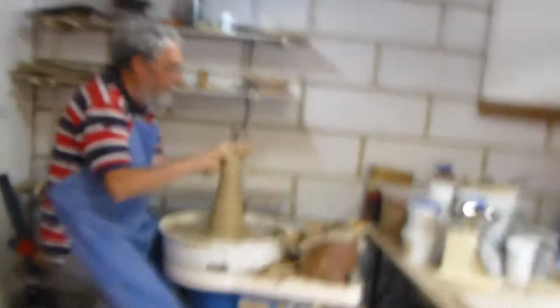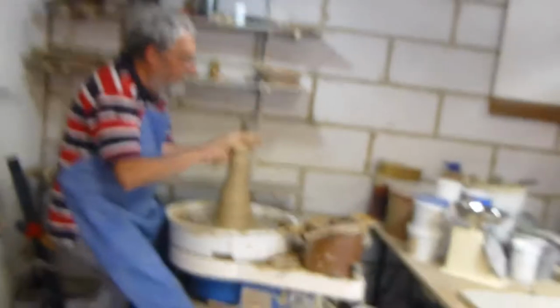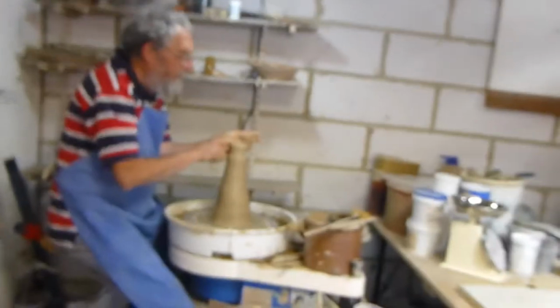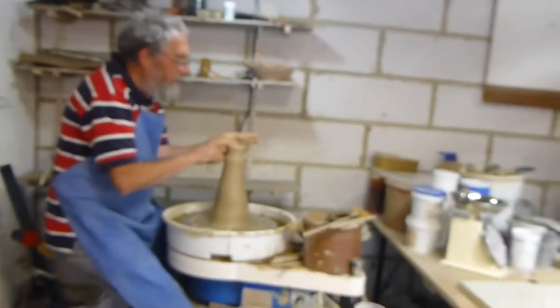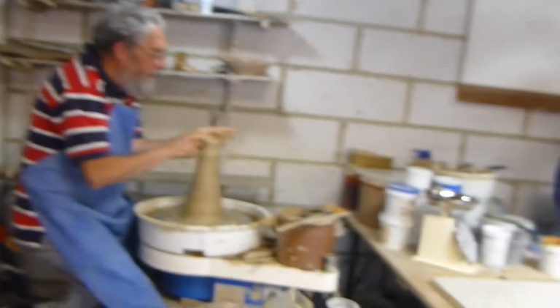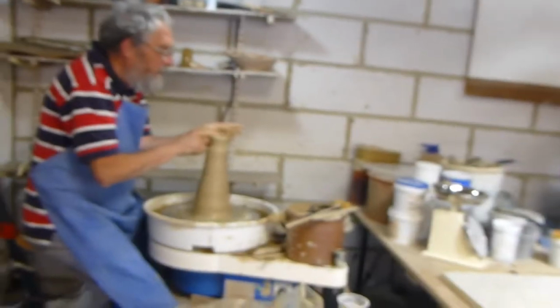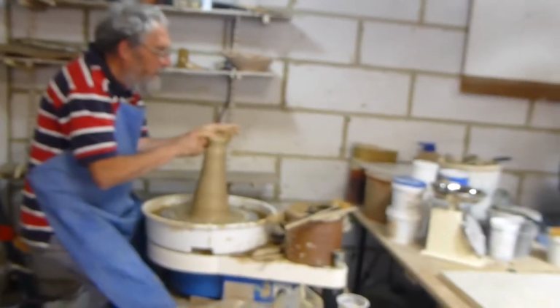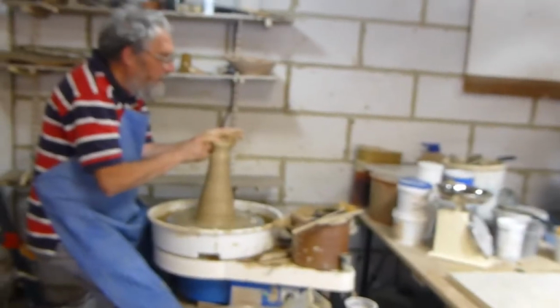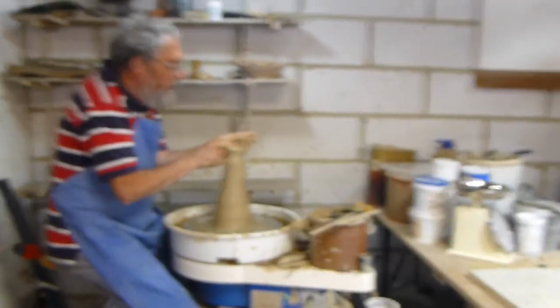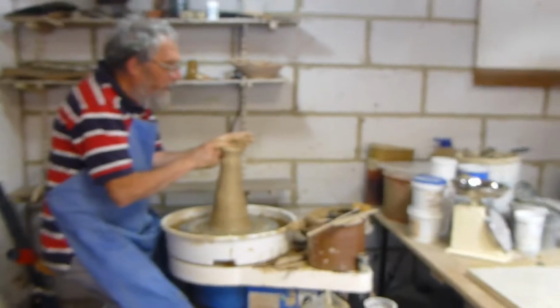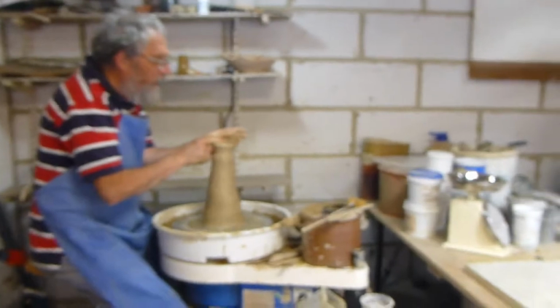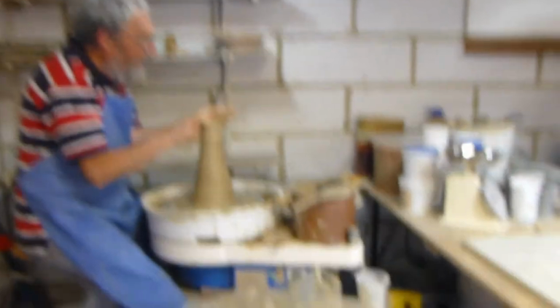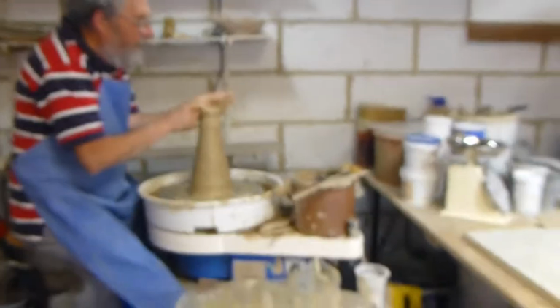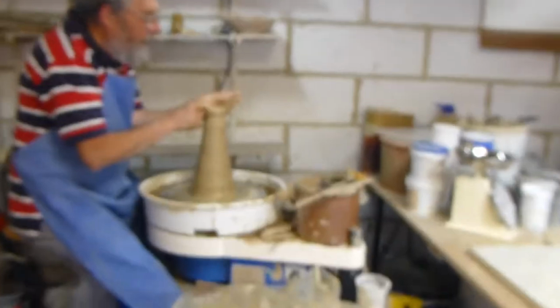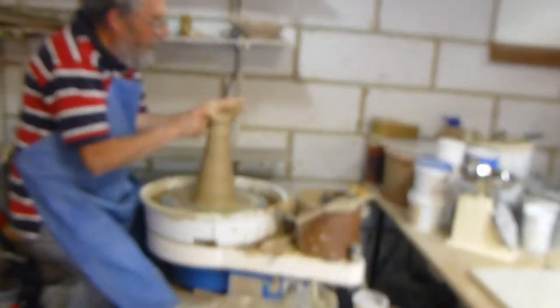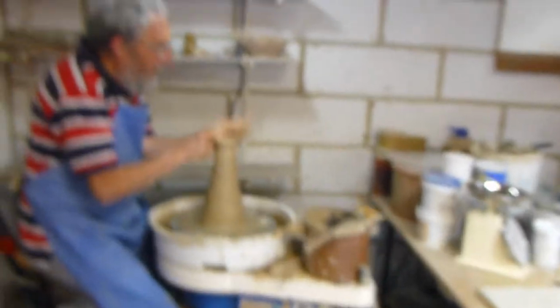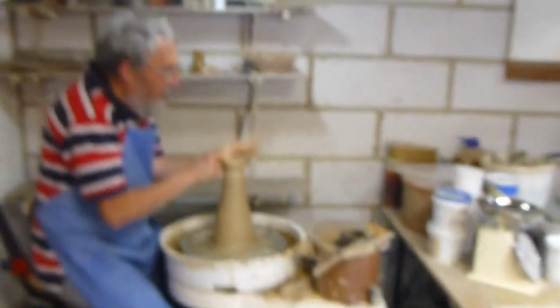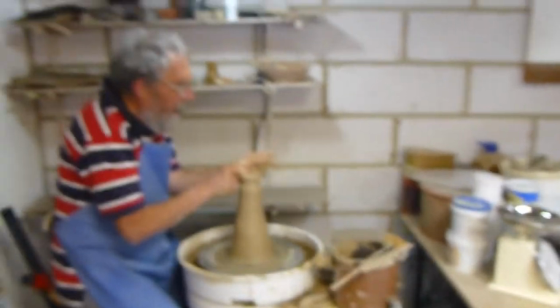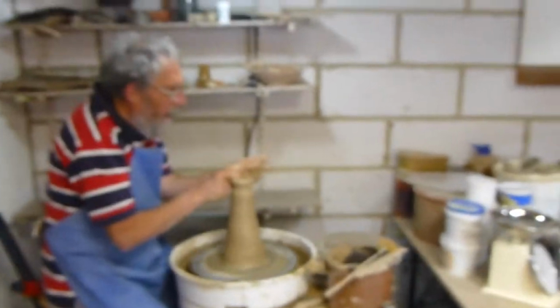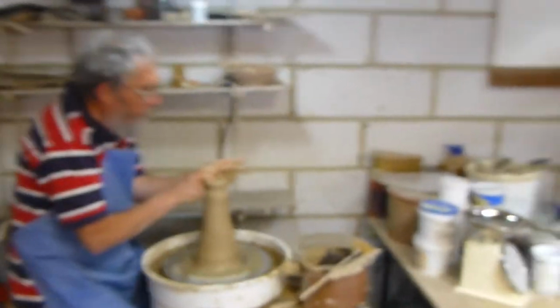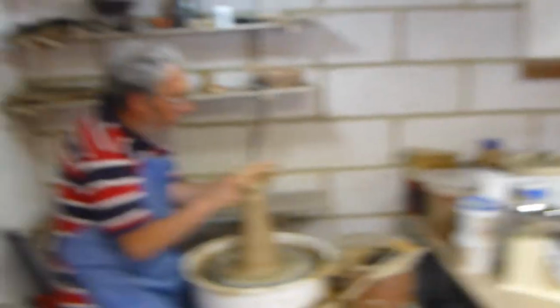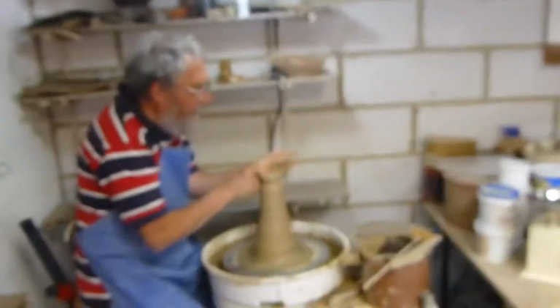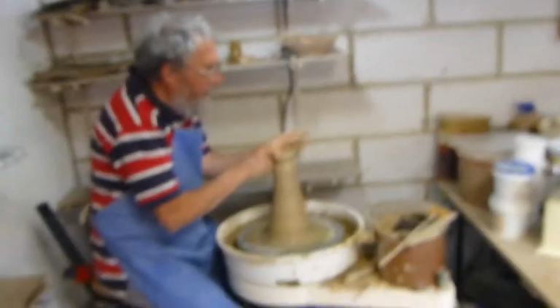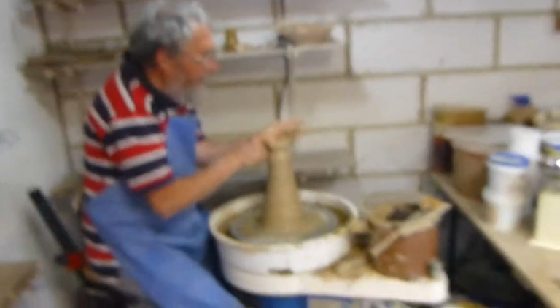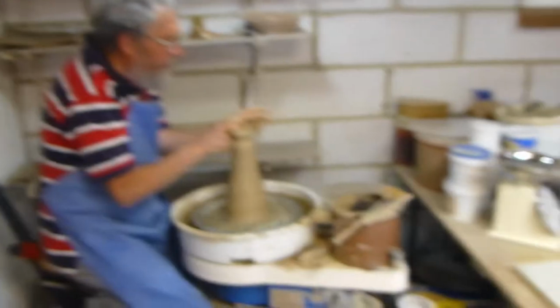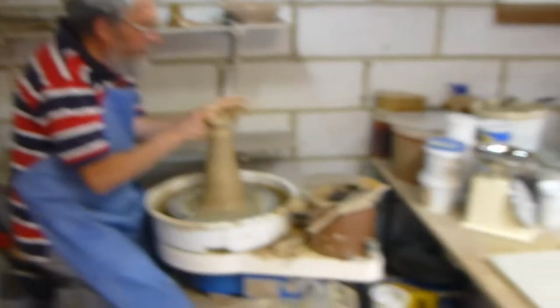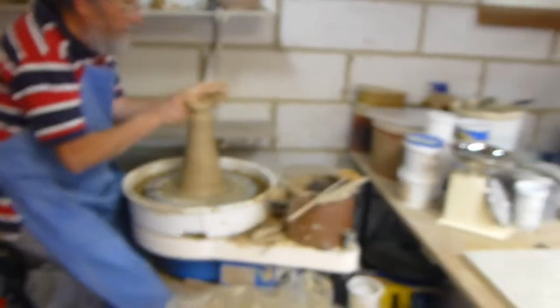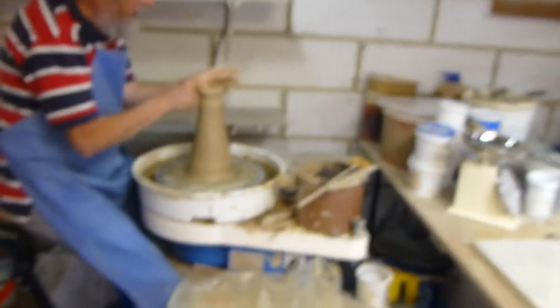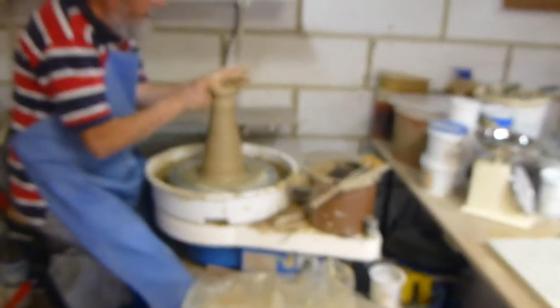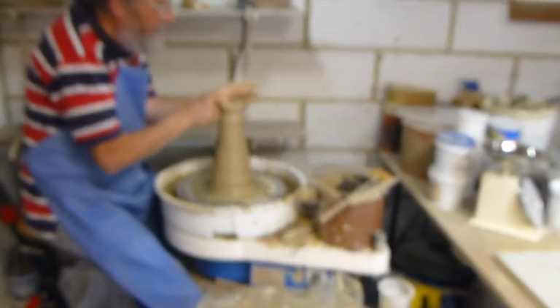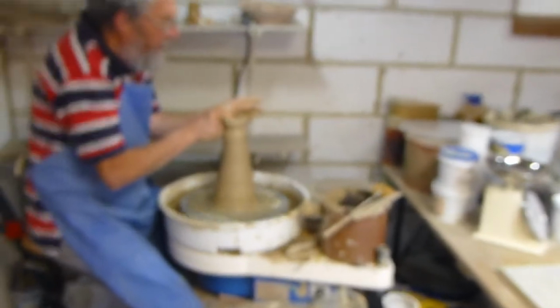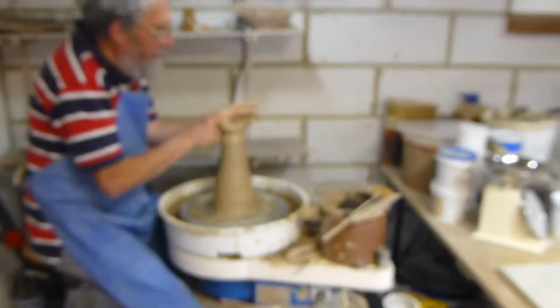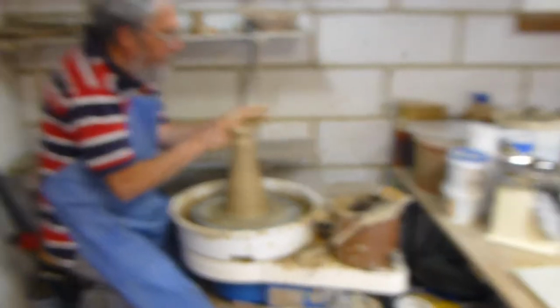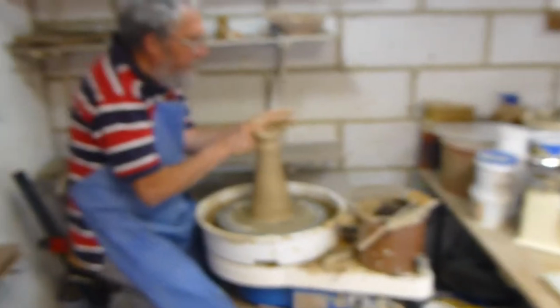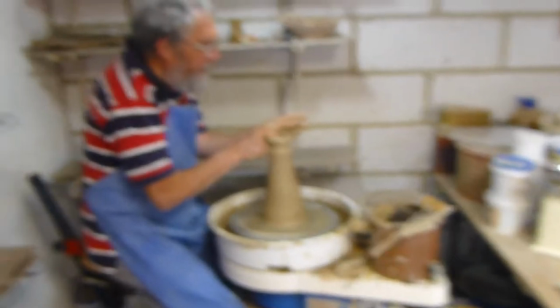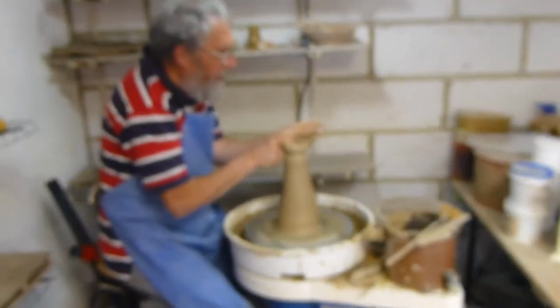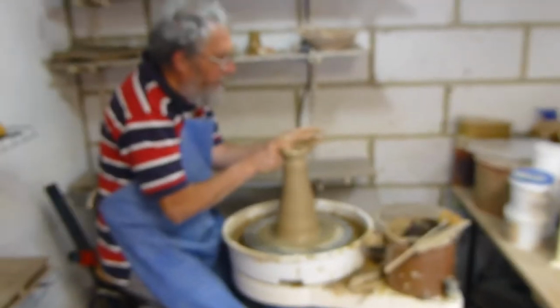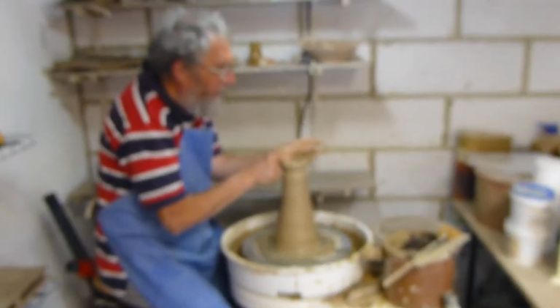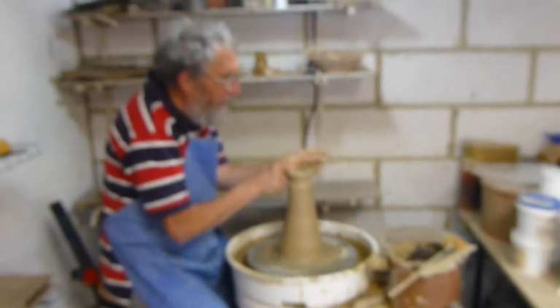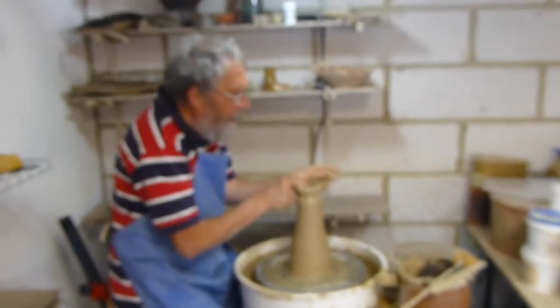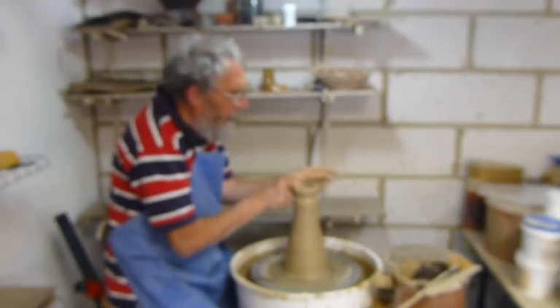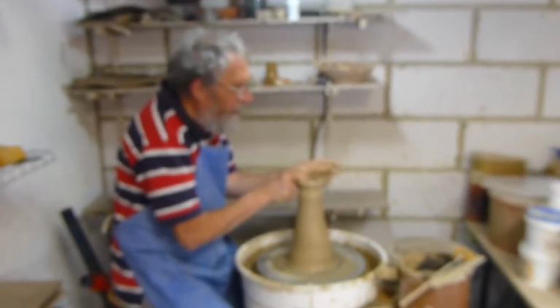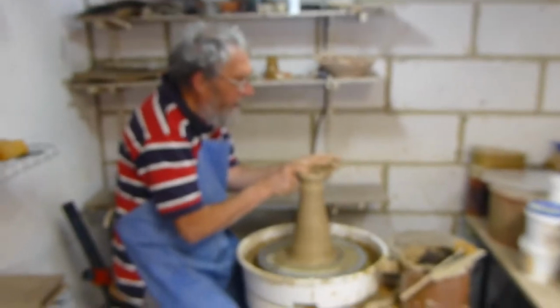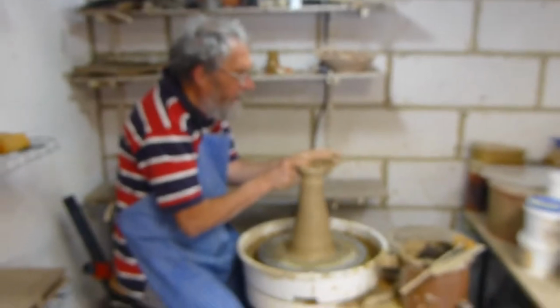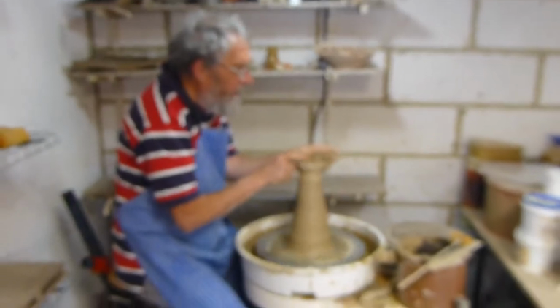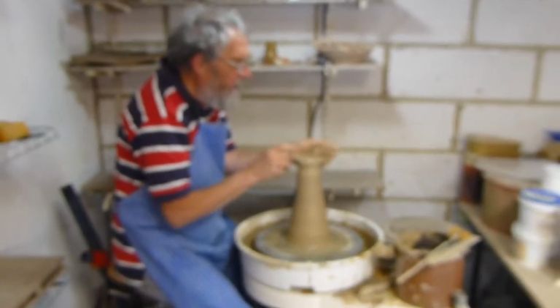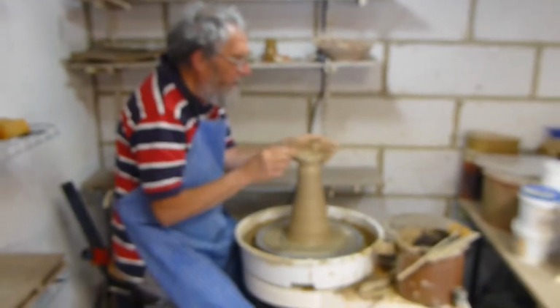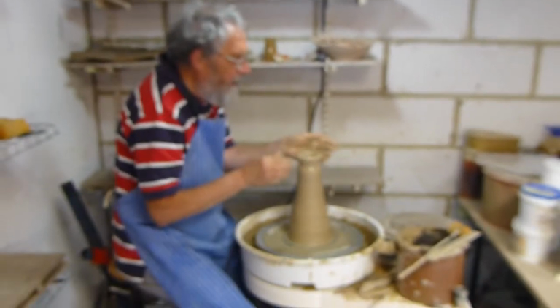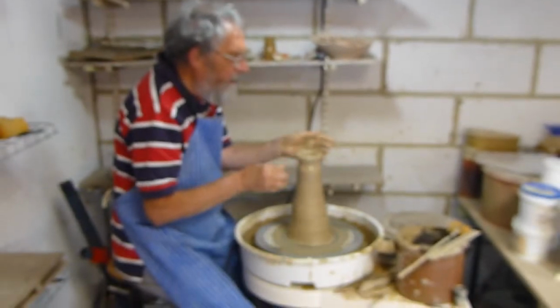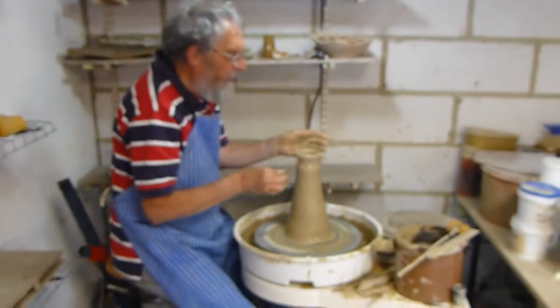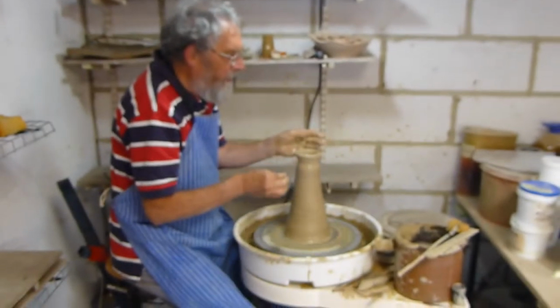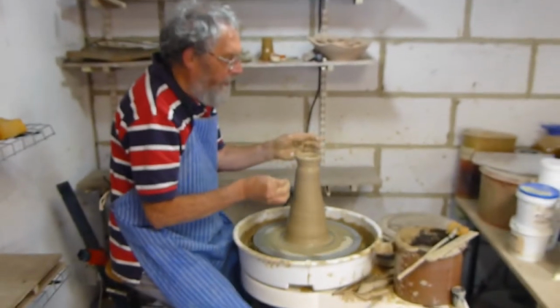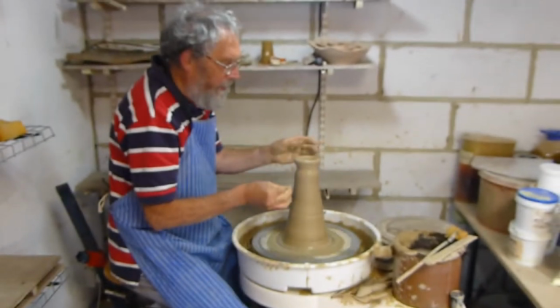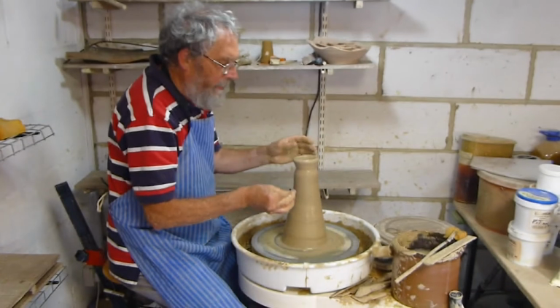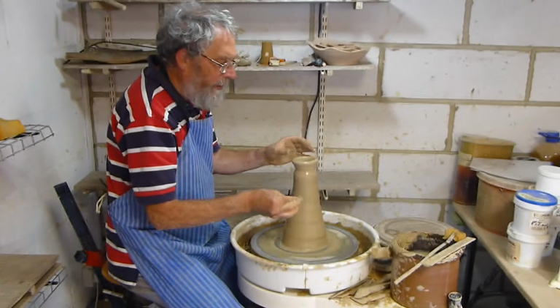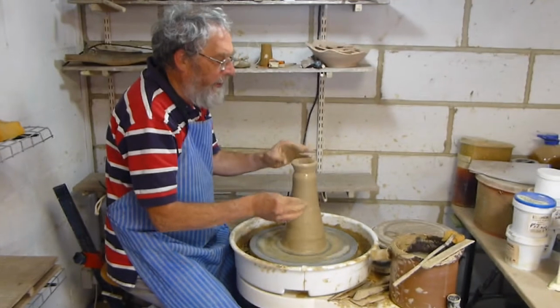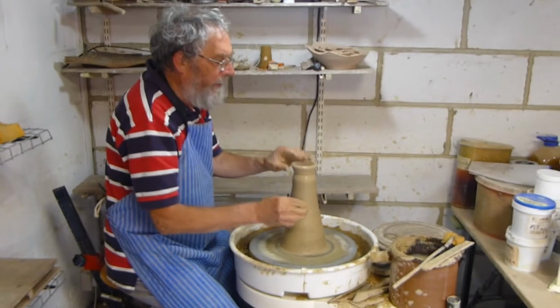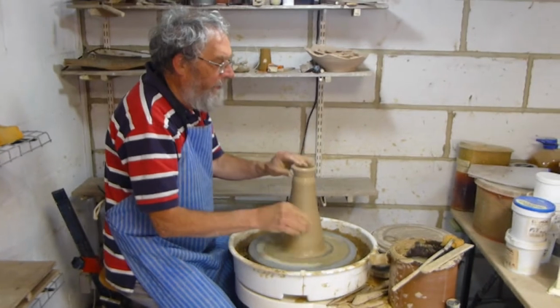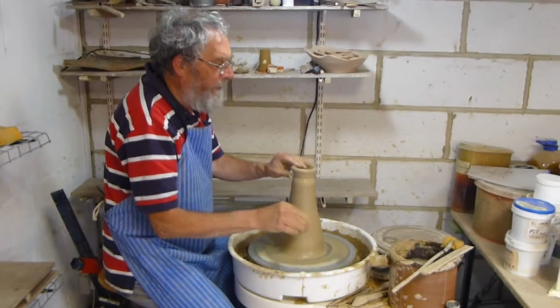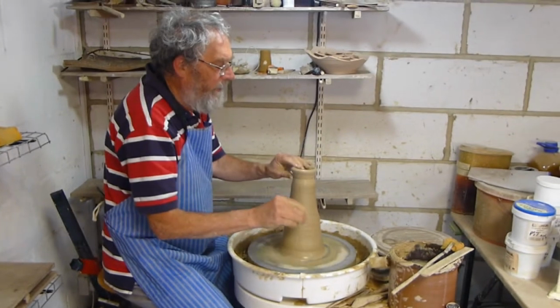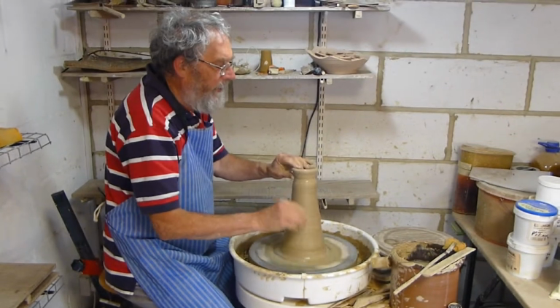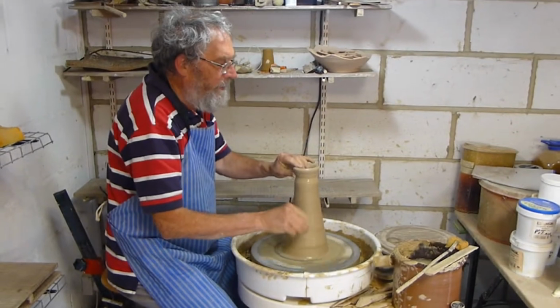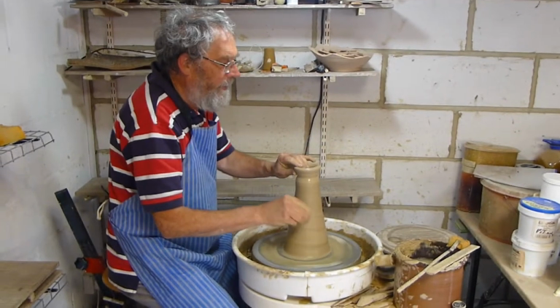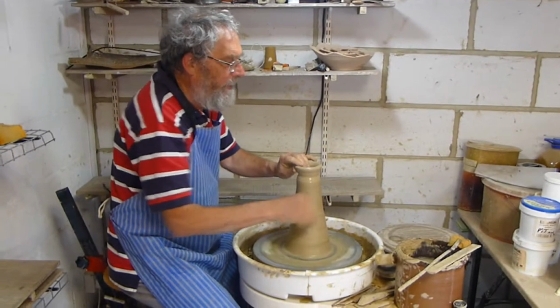So what are you making? I was going to do lids but I was going to start by making a teapot.